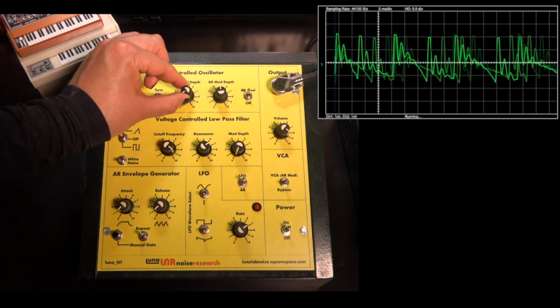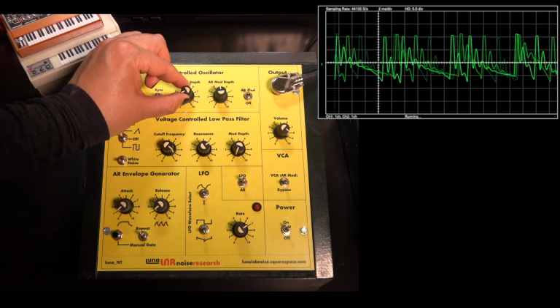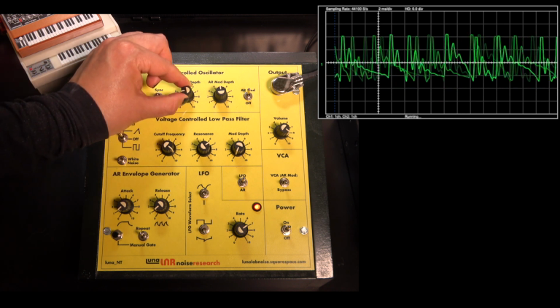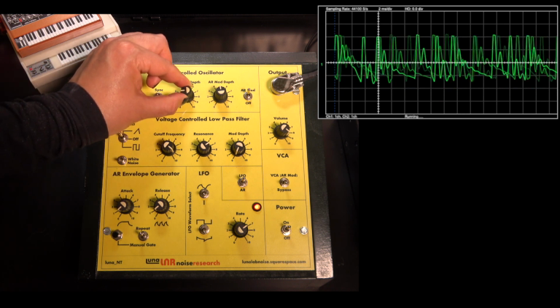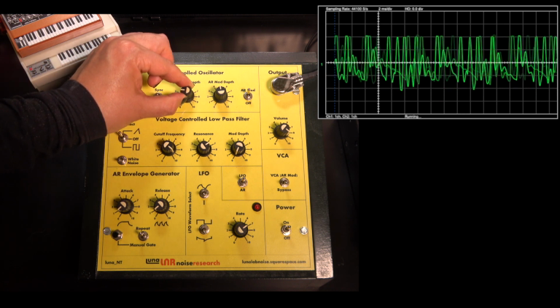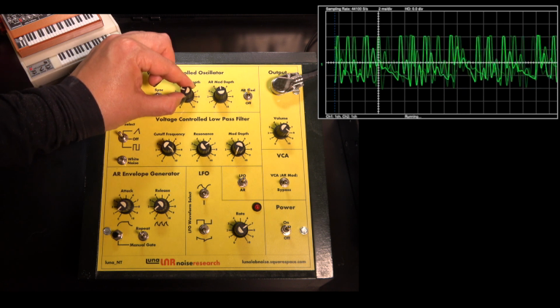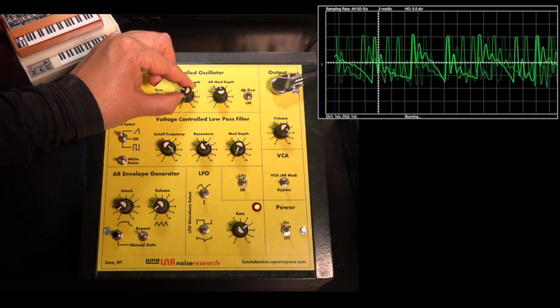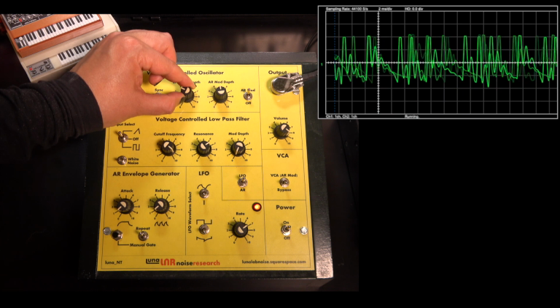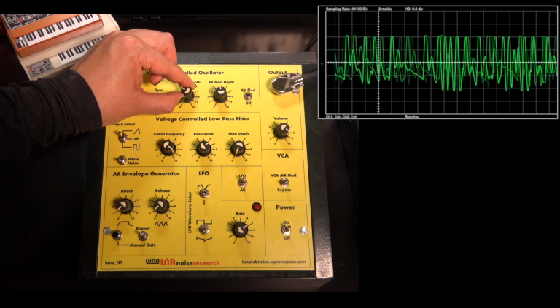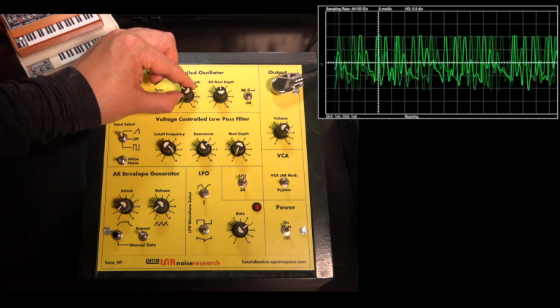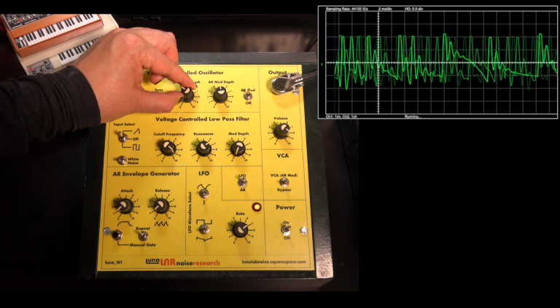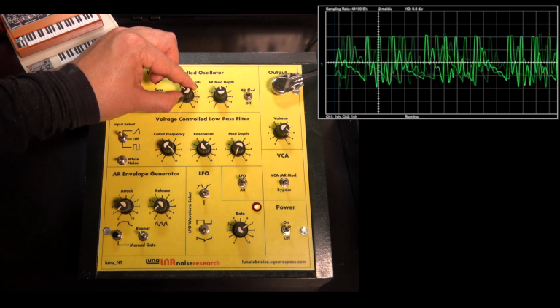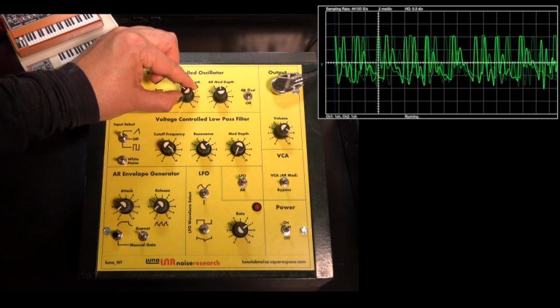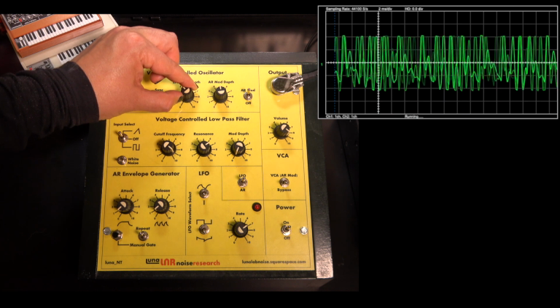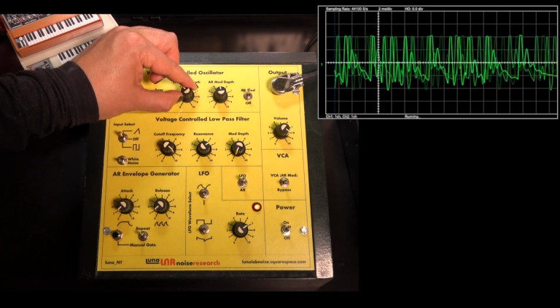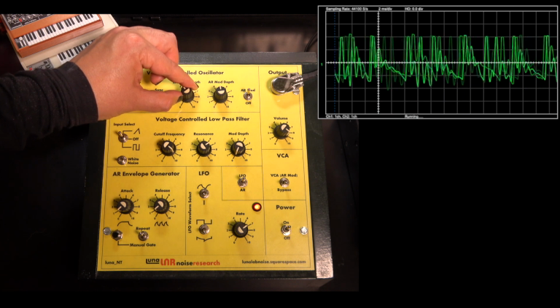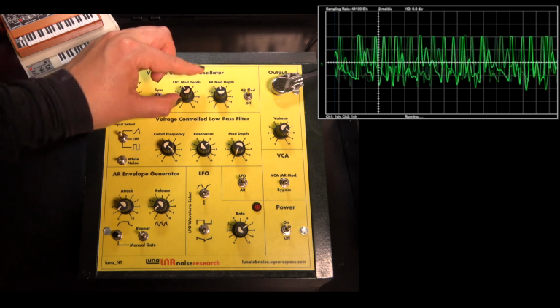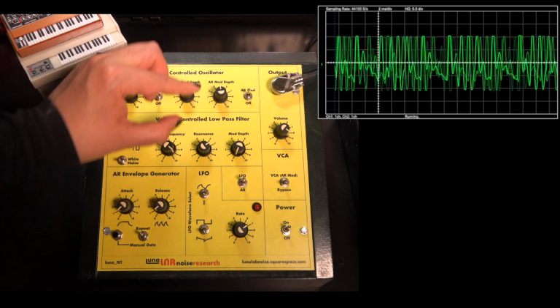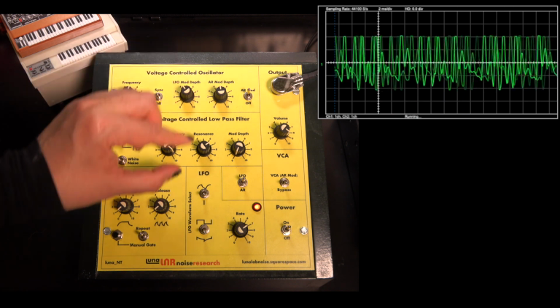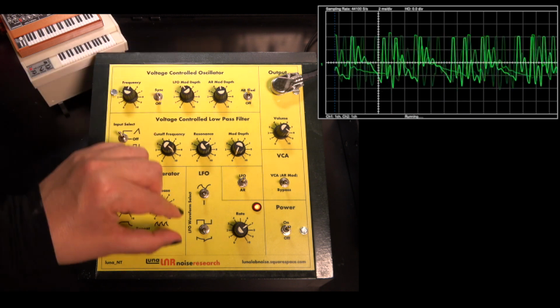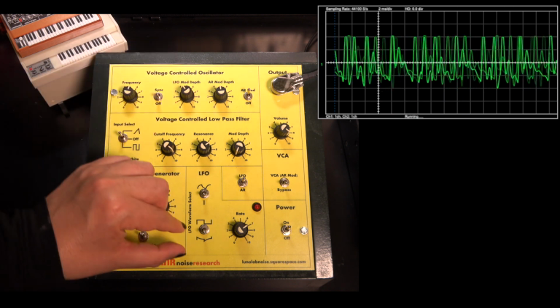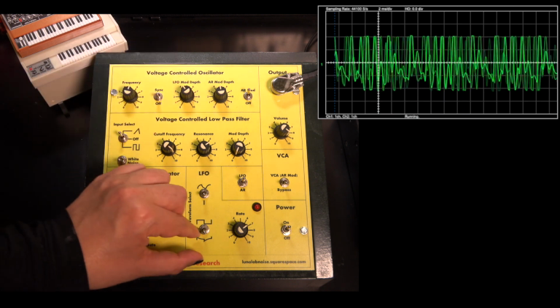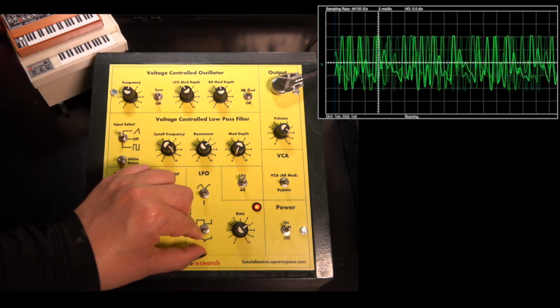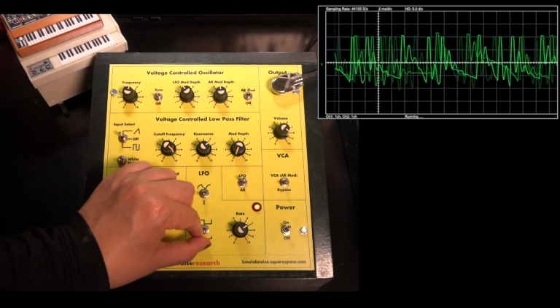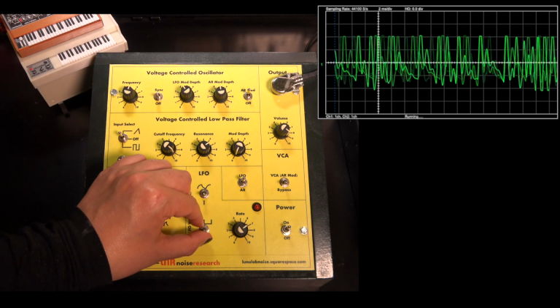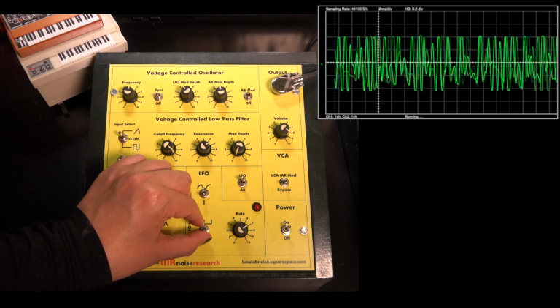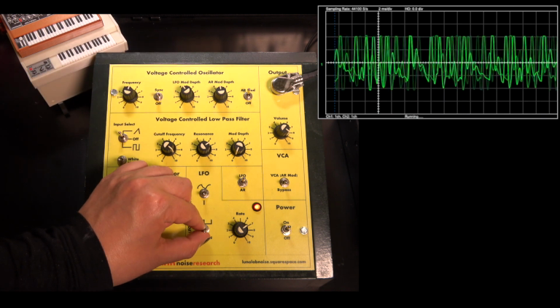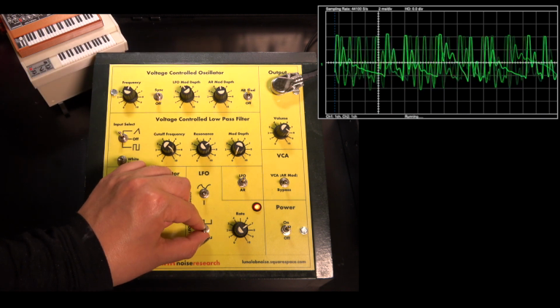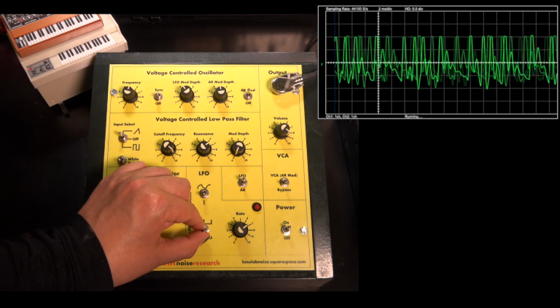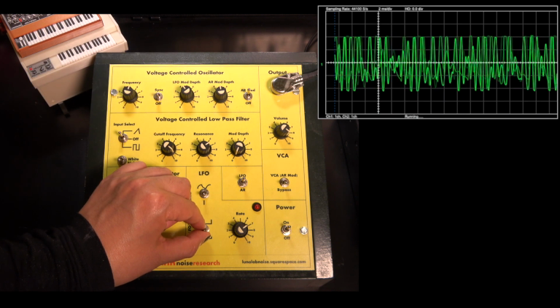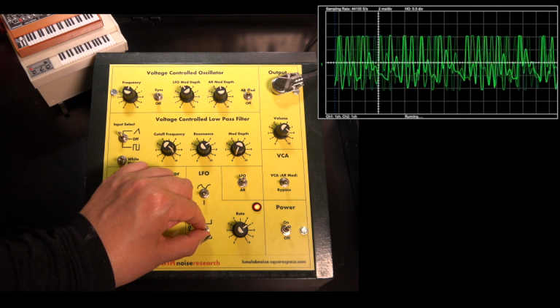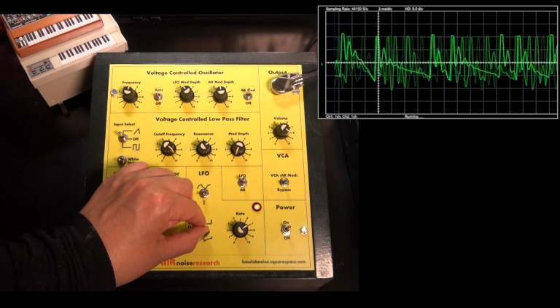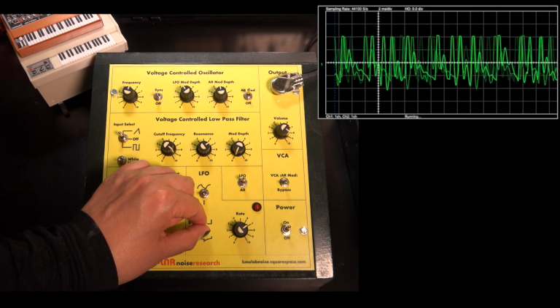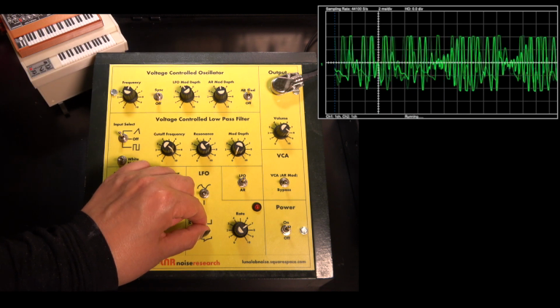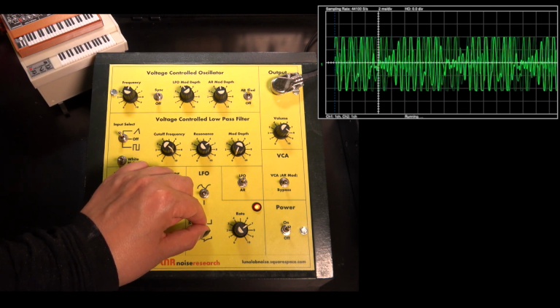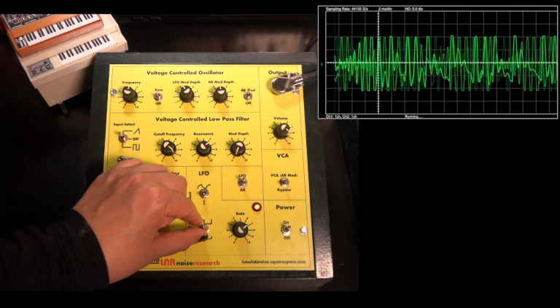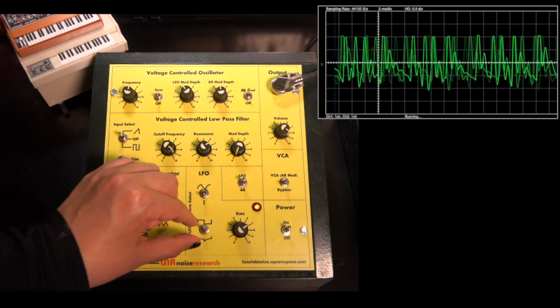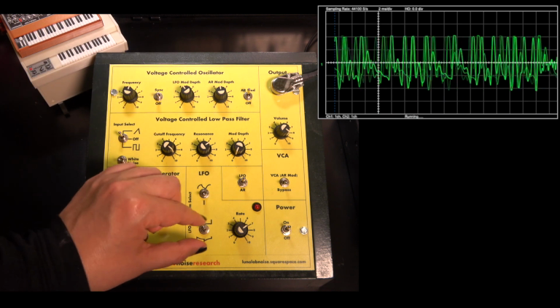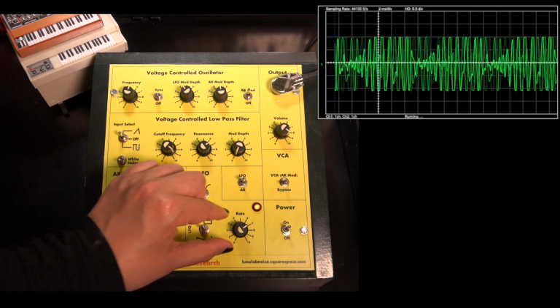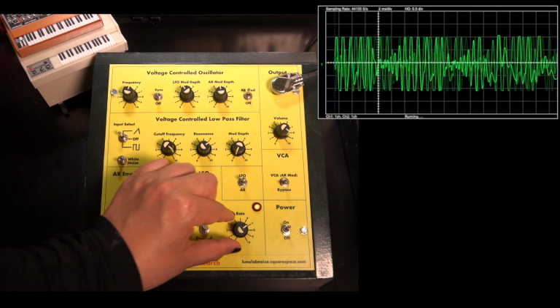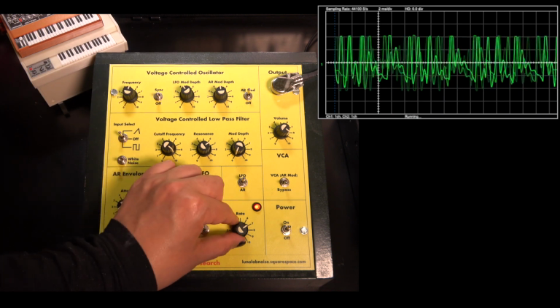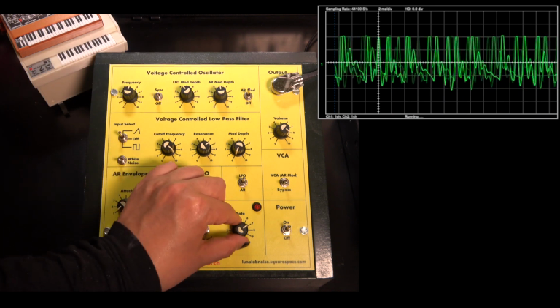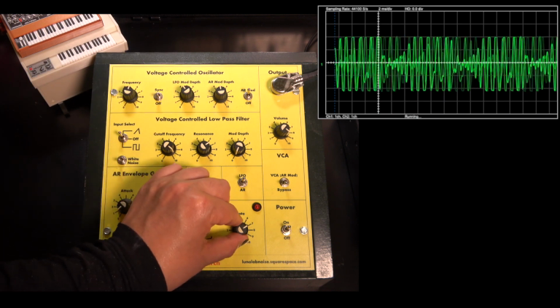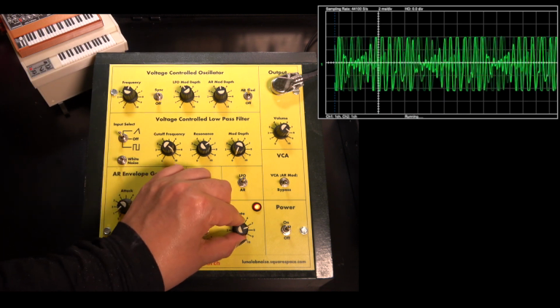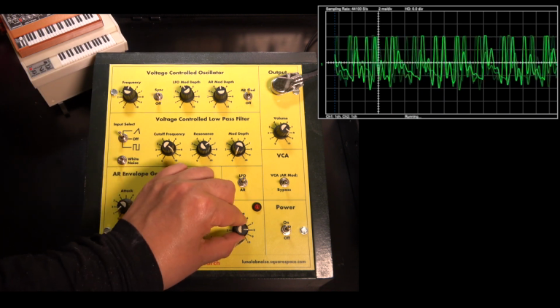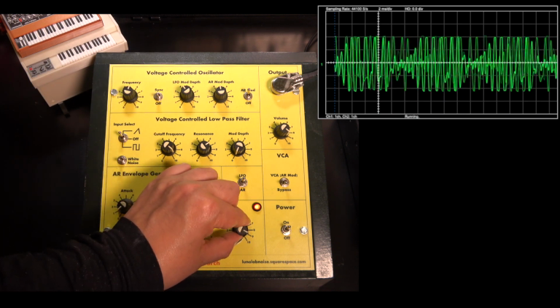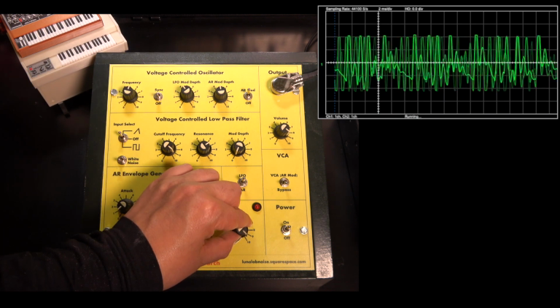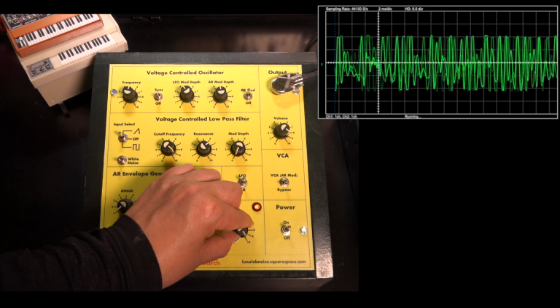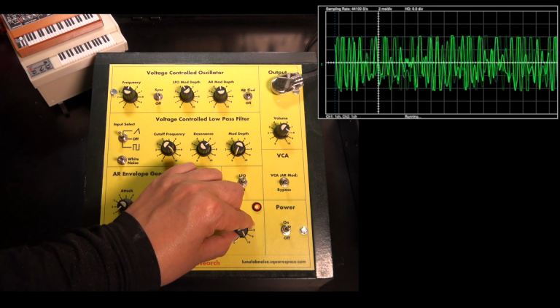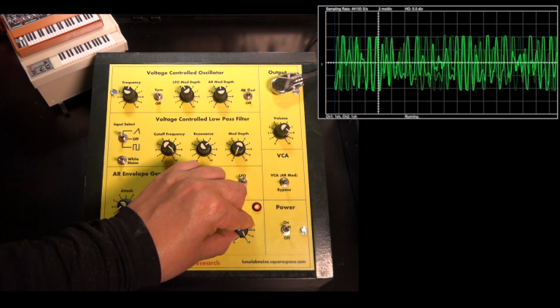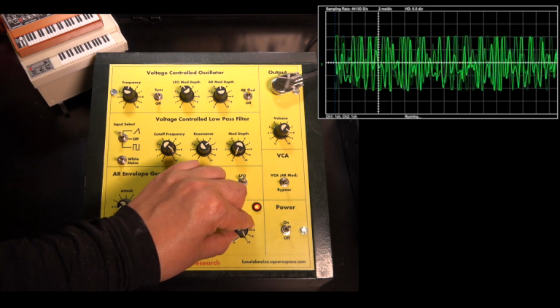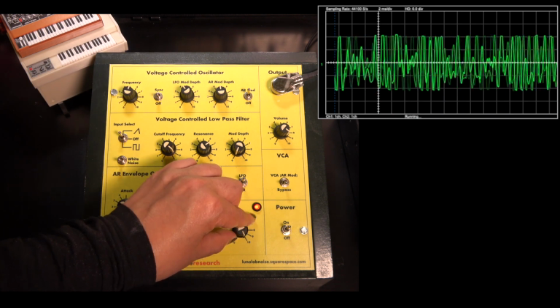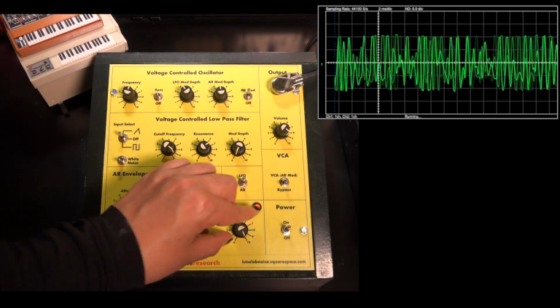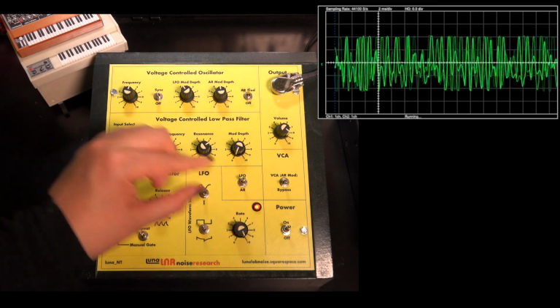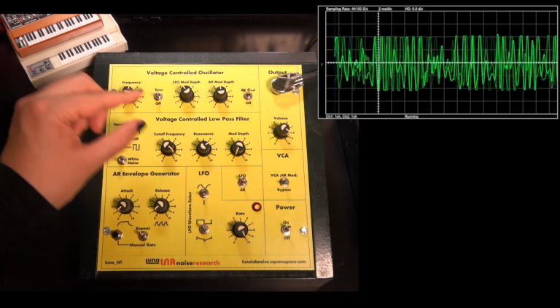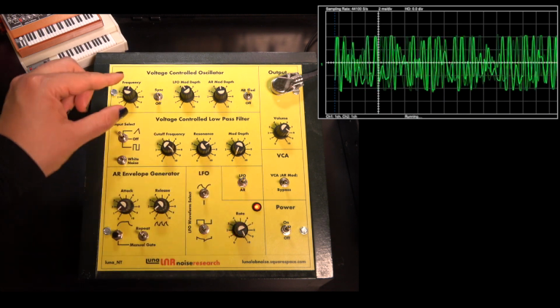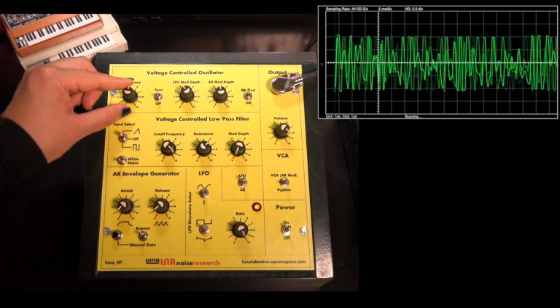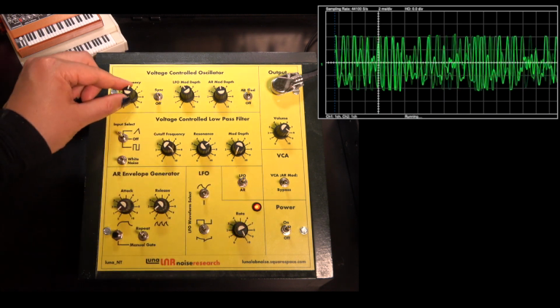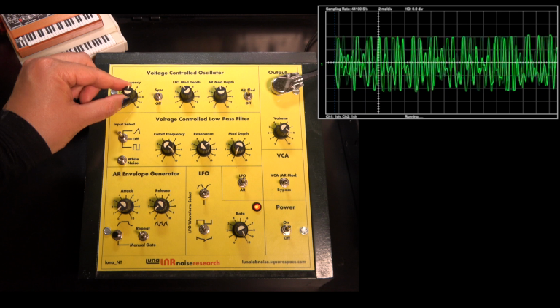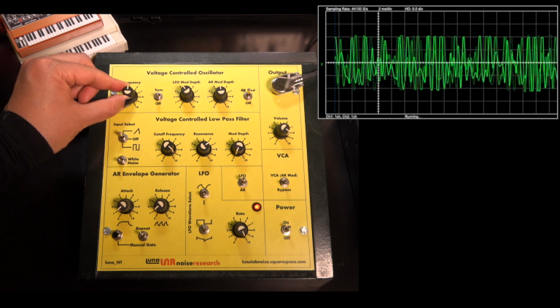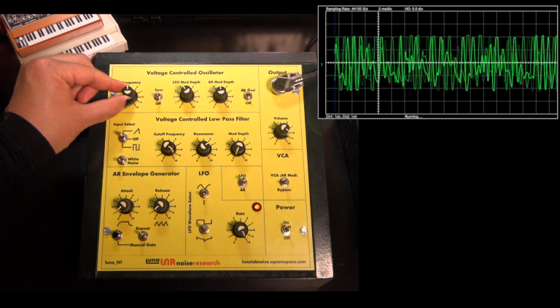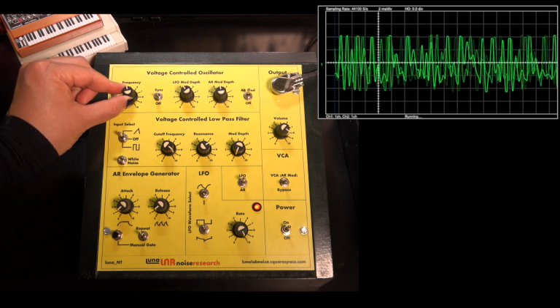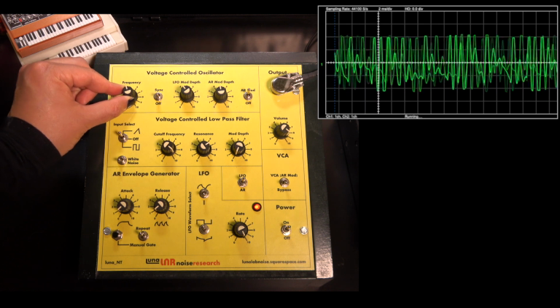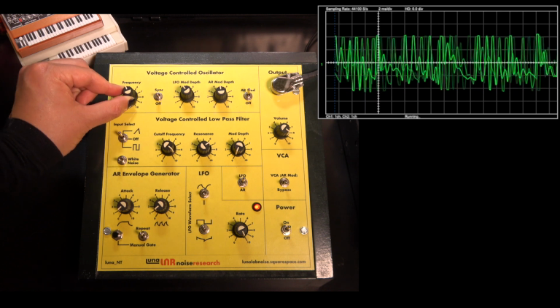We can even use both the envelope and LFO together for some more complex chaotic FM.